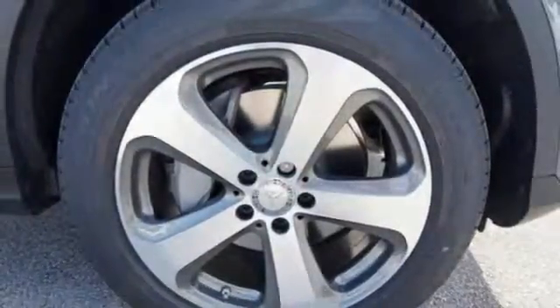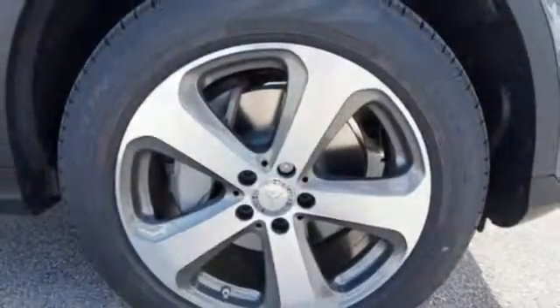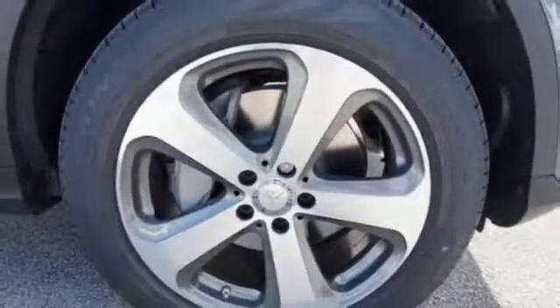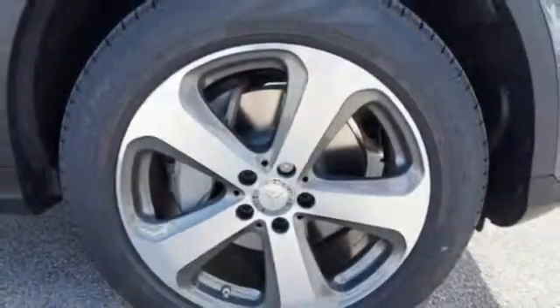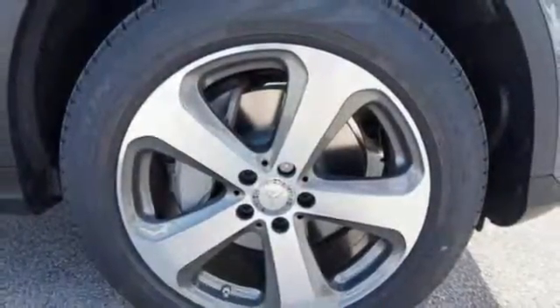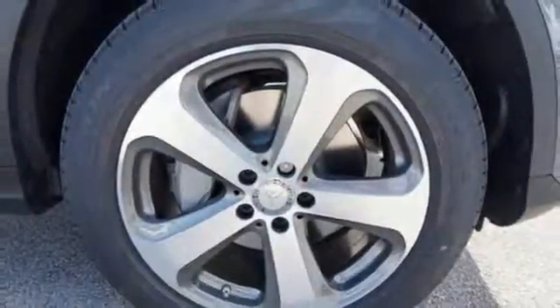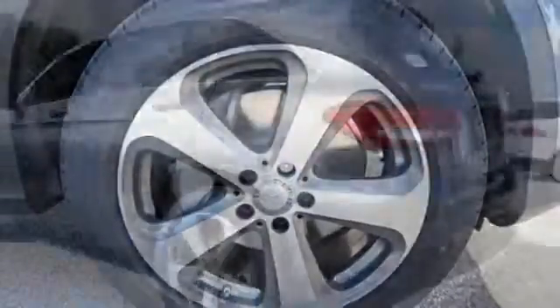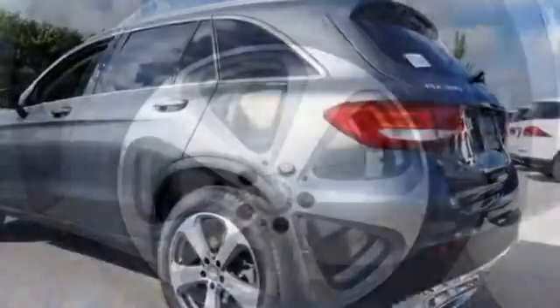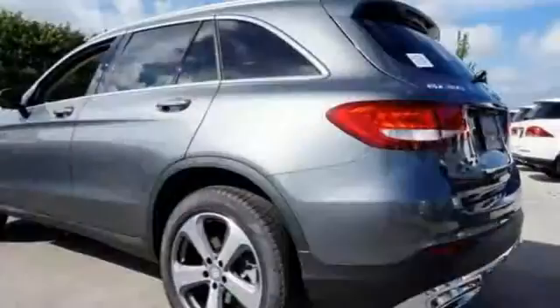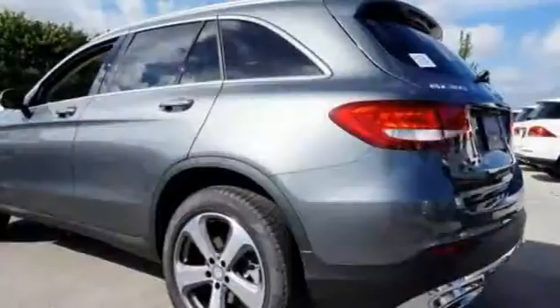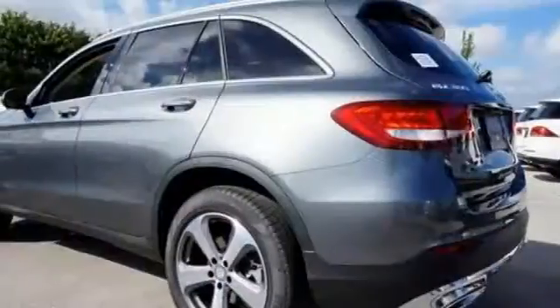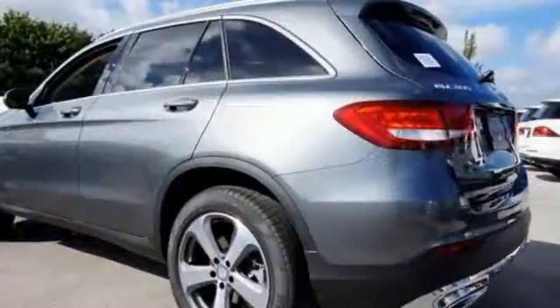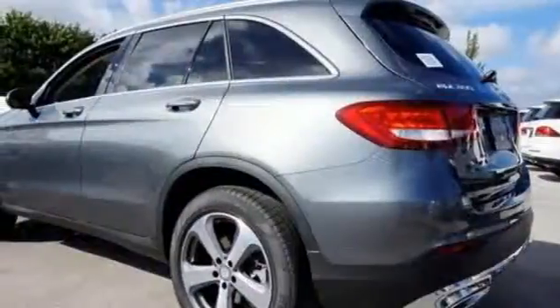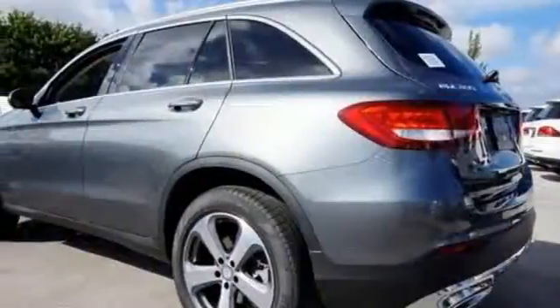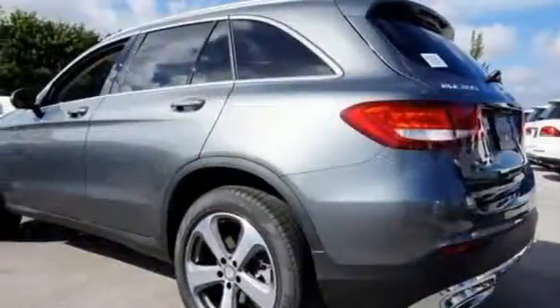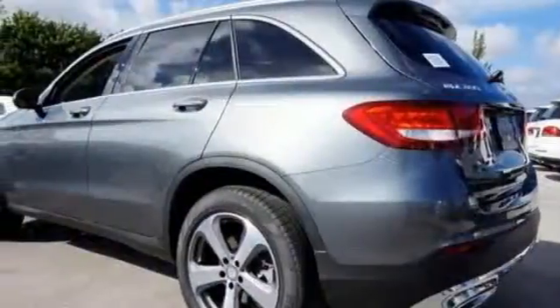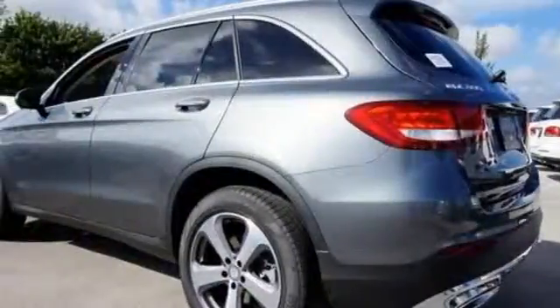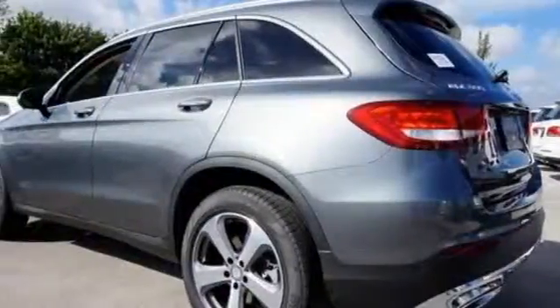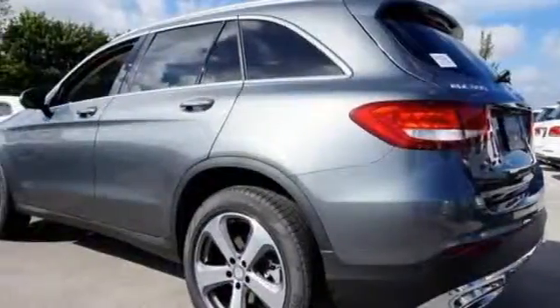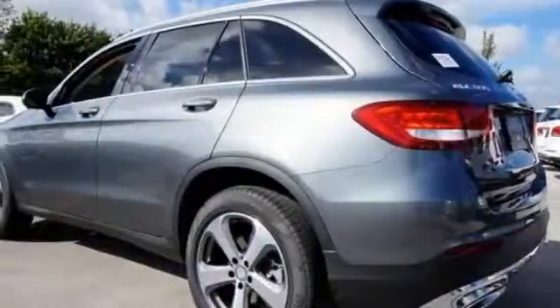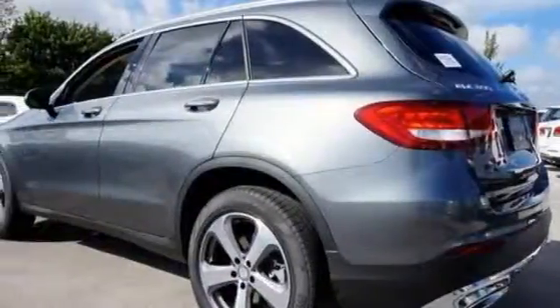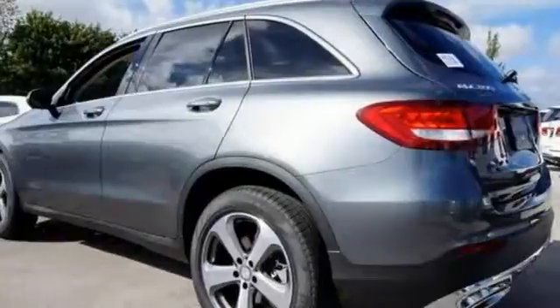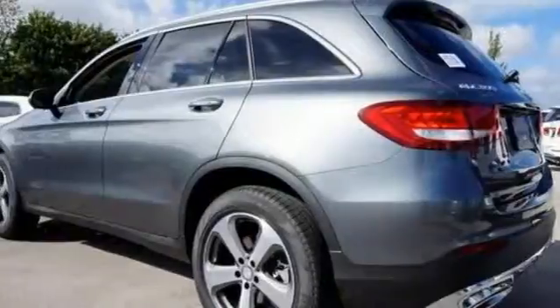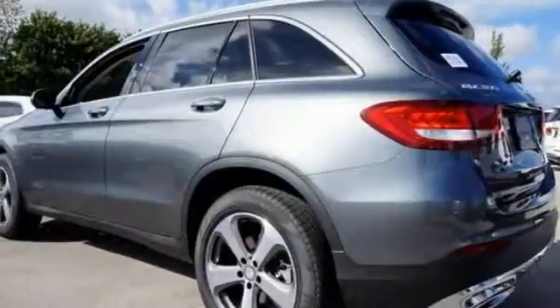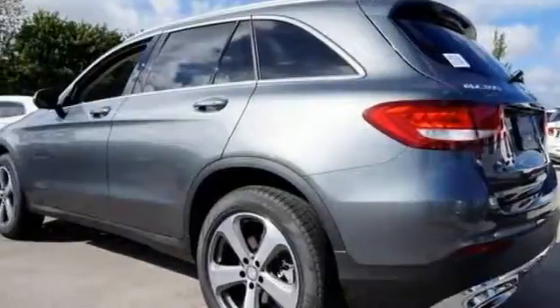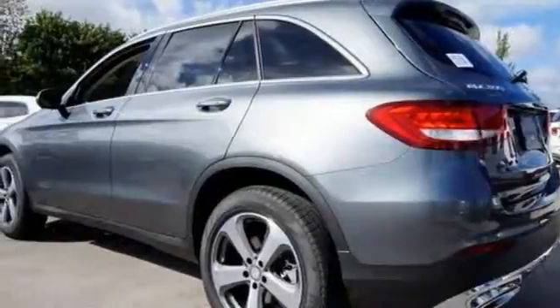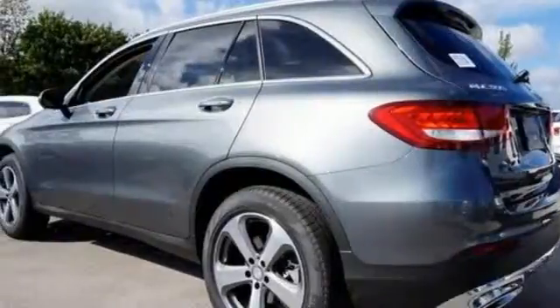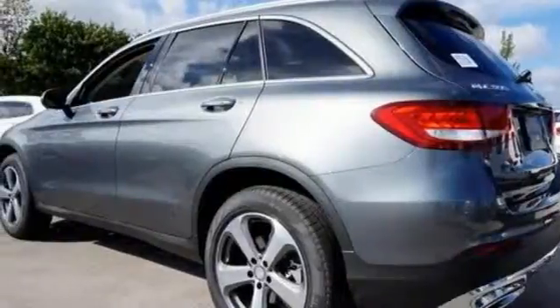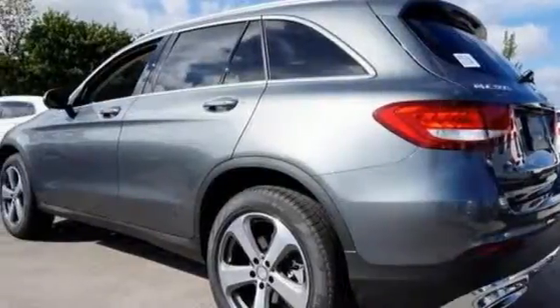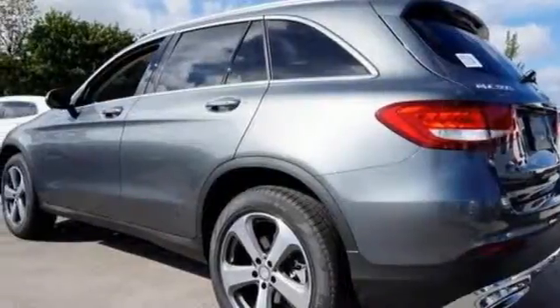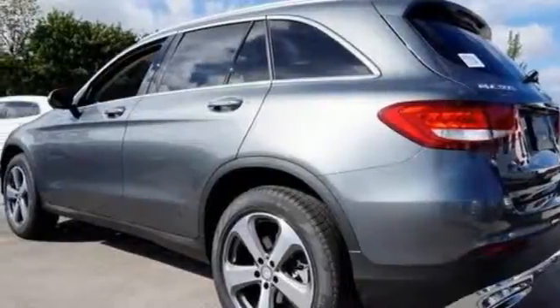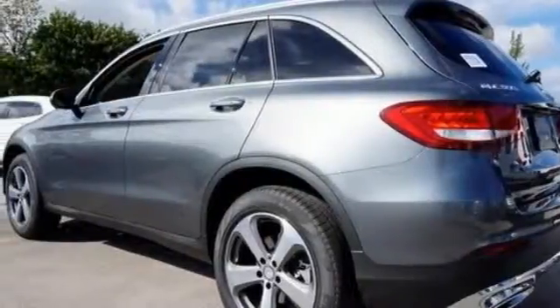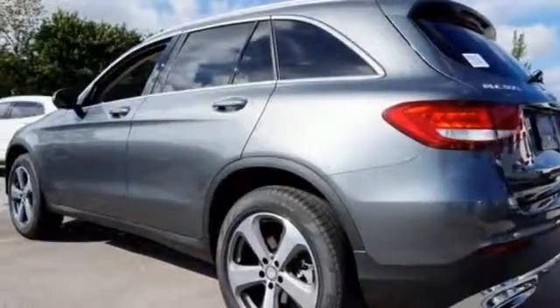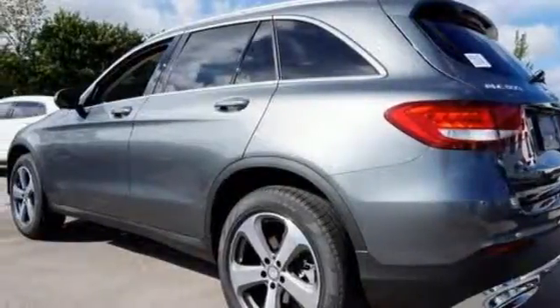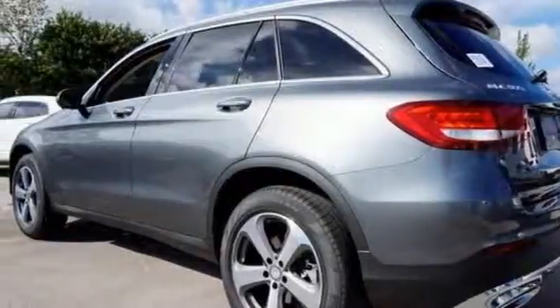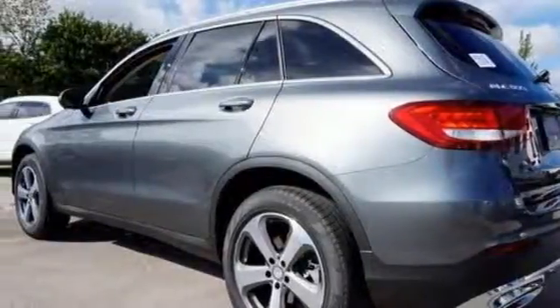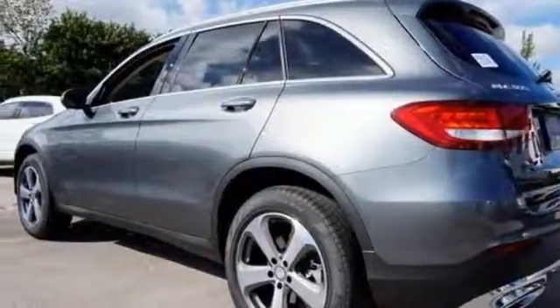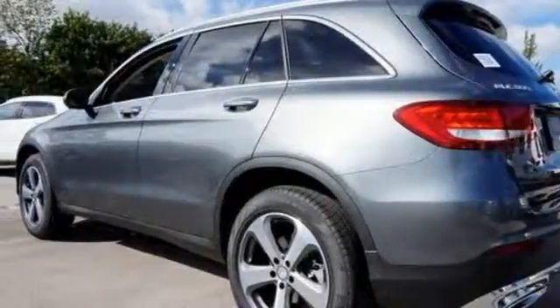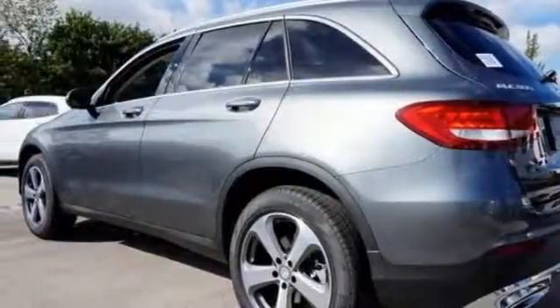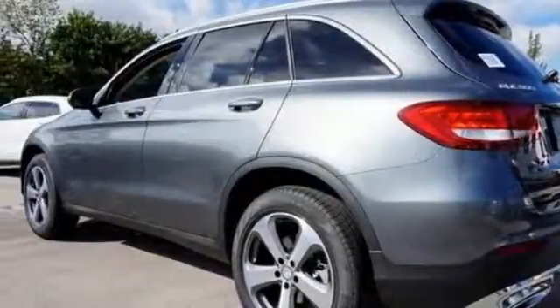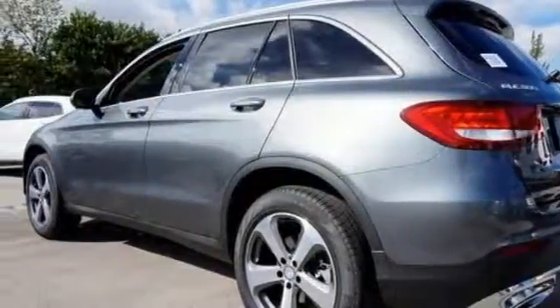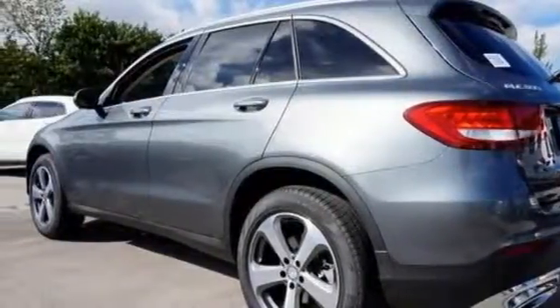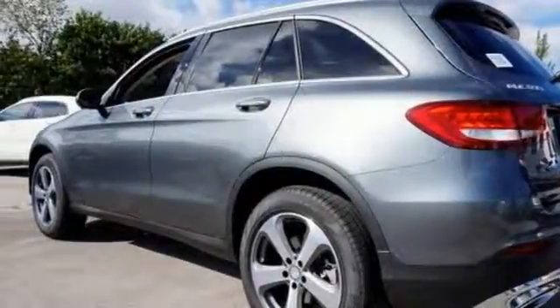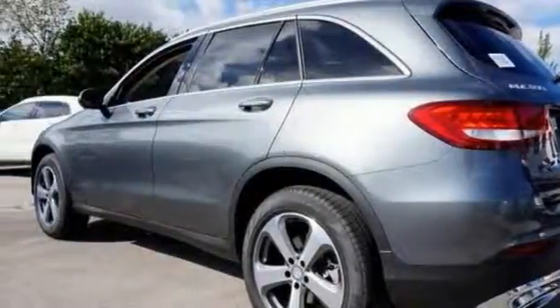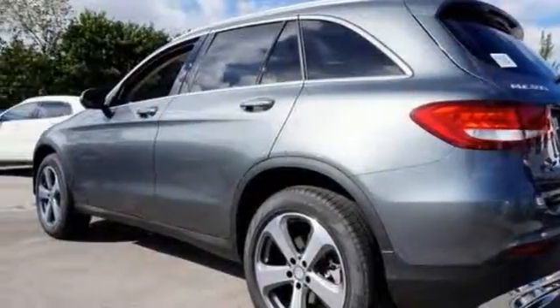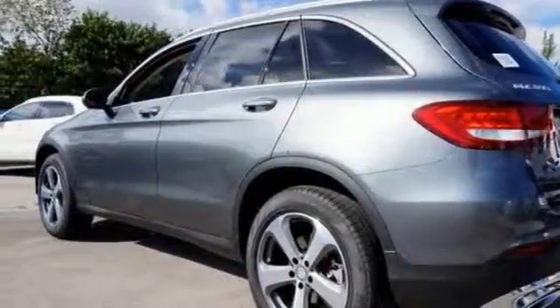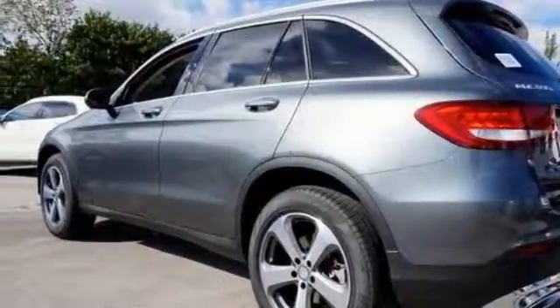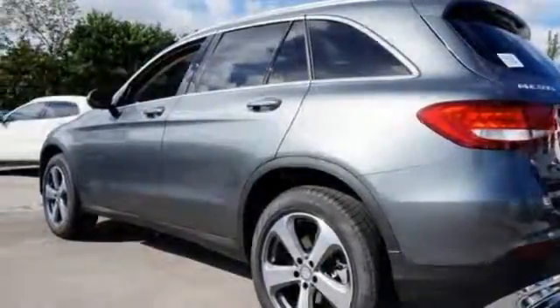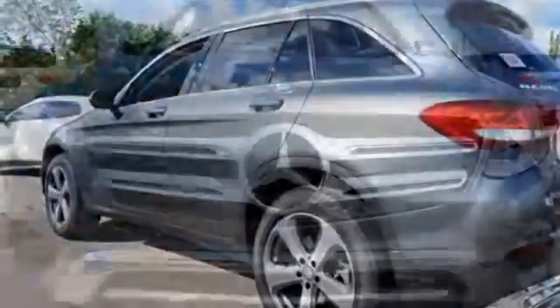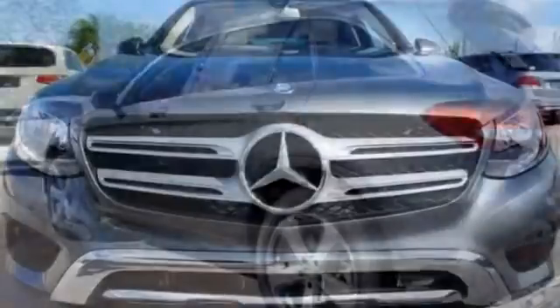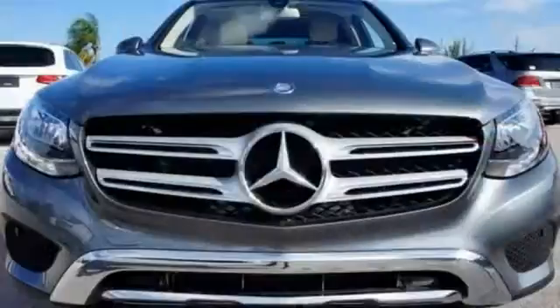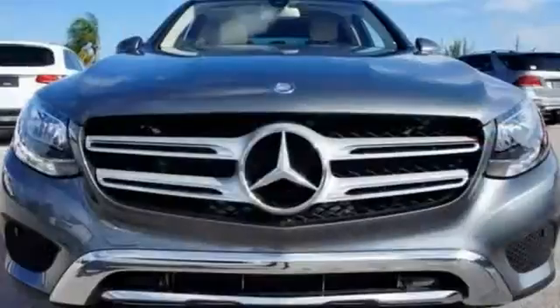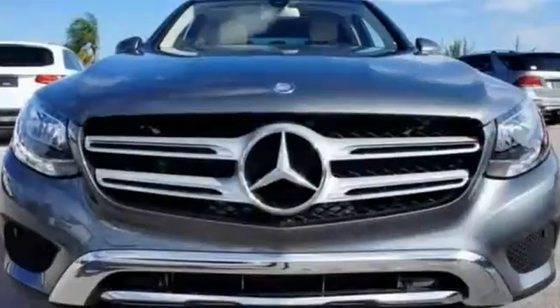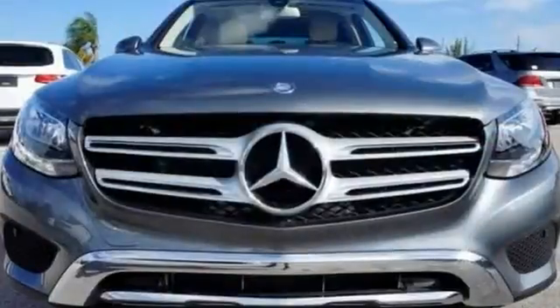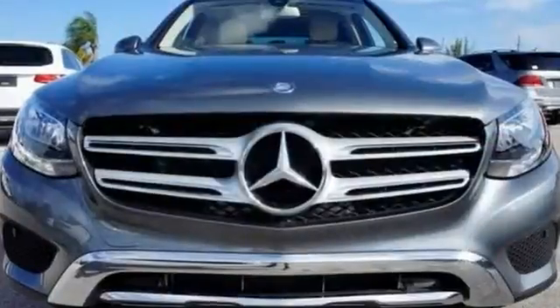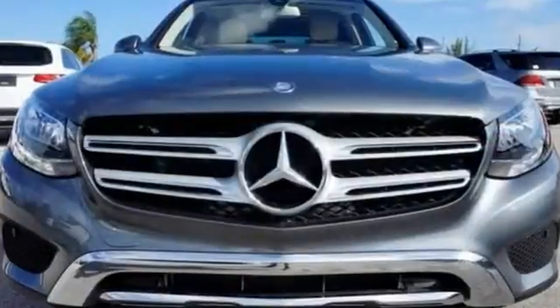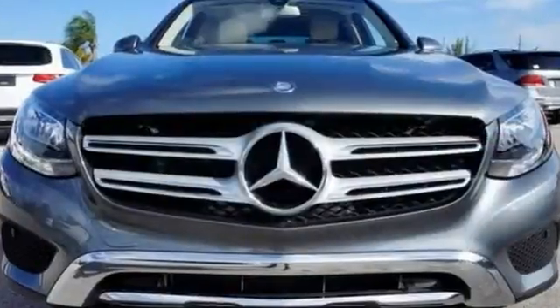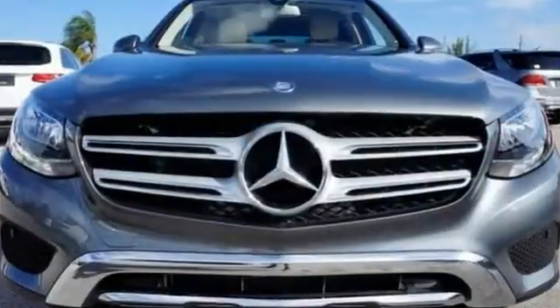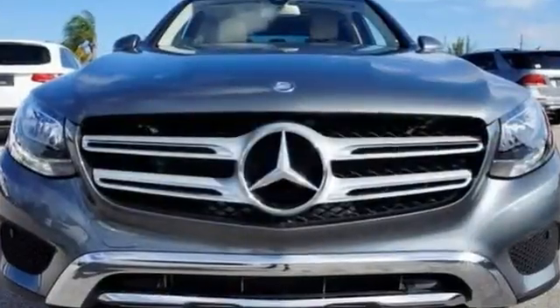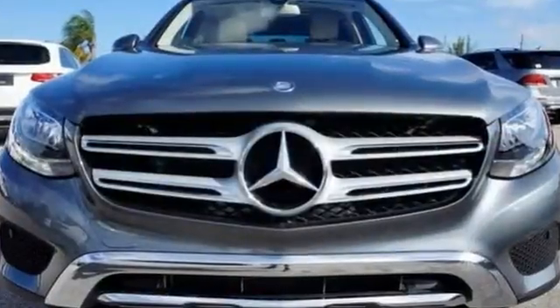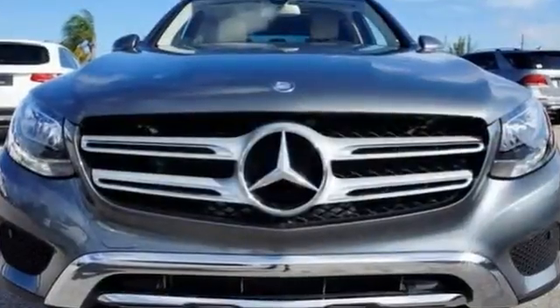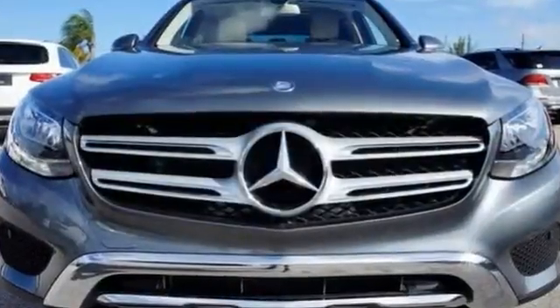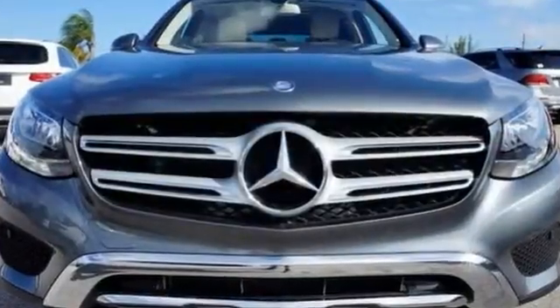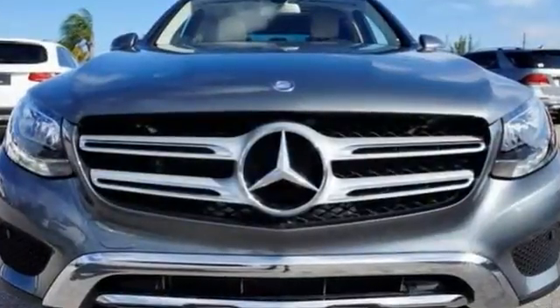A power tailgate and power fold mirrors are yours. There's also a 7-inch color screen for easy viewing of things like a rear-view camera.